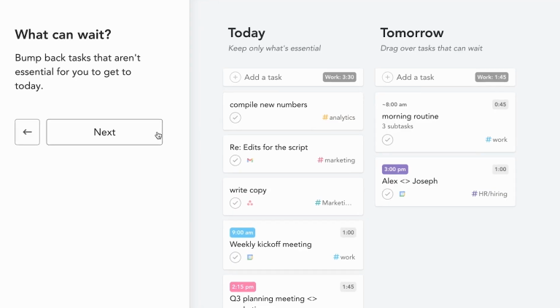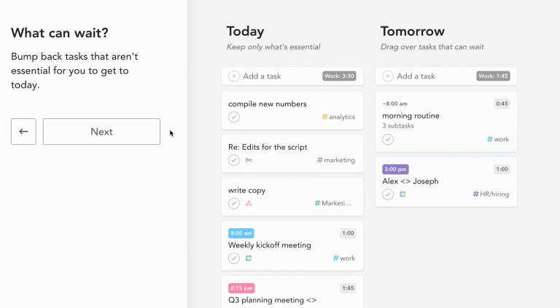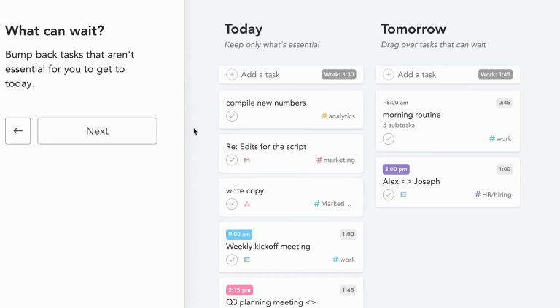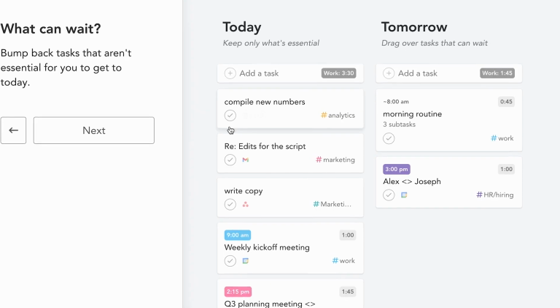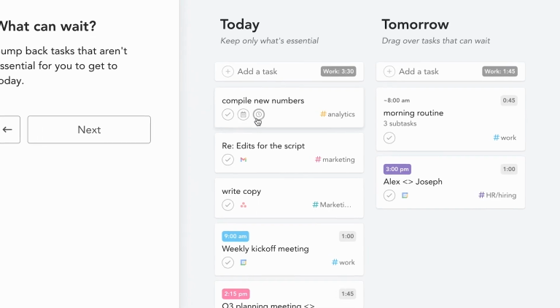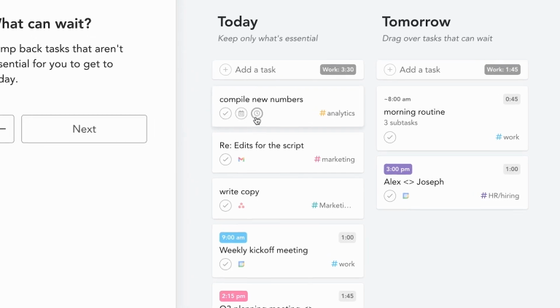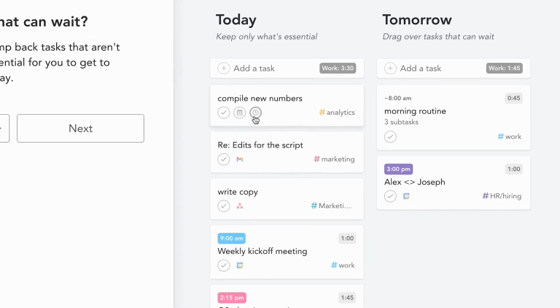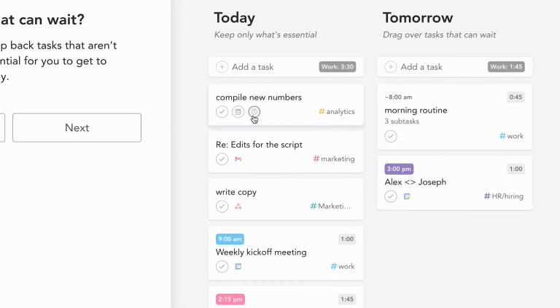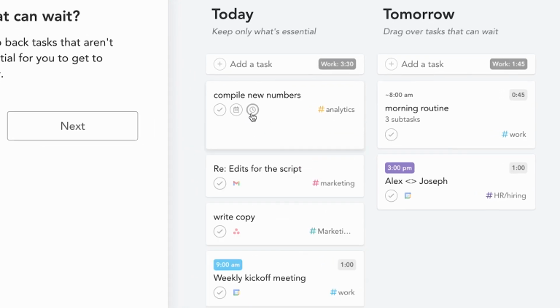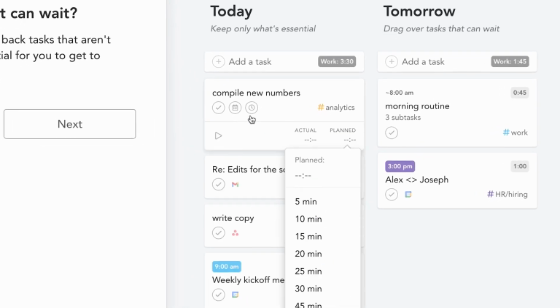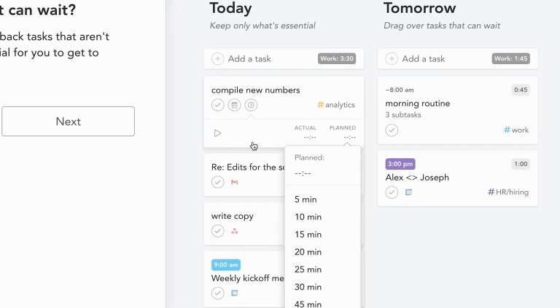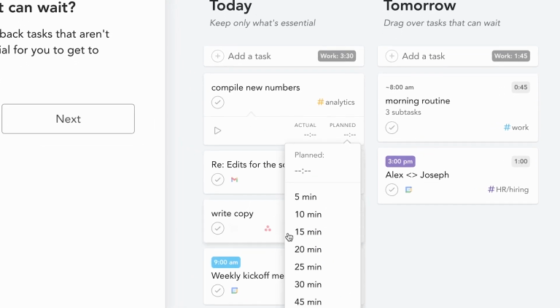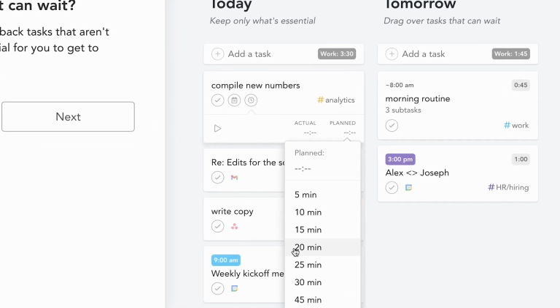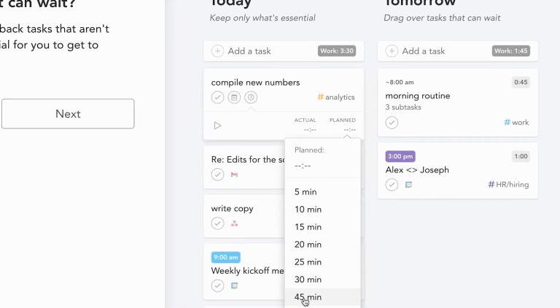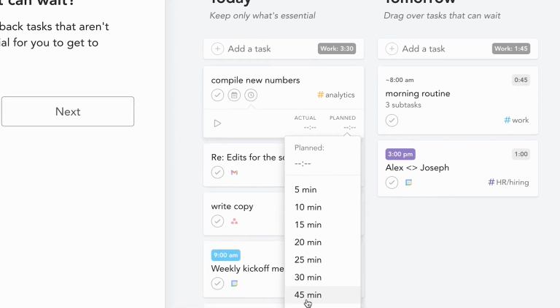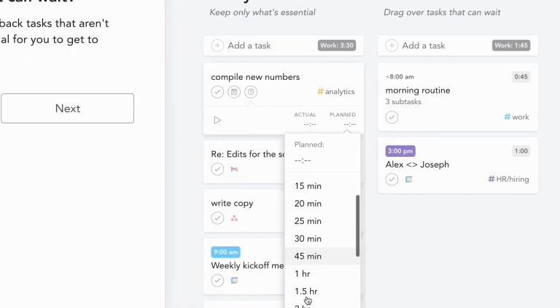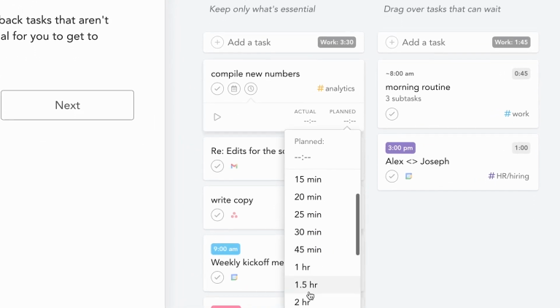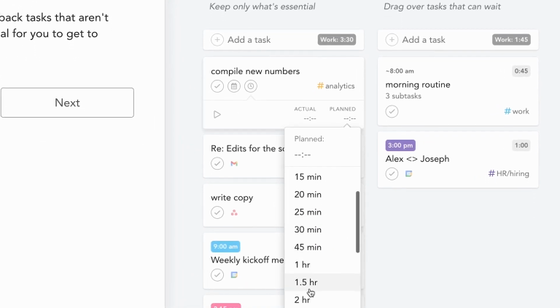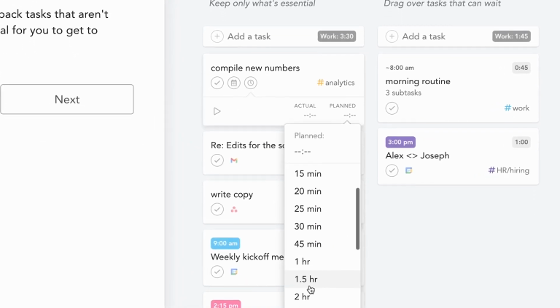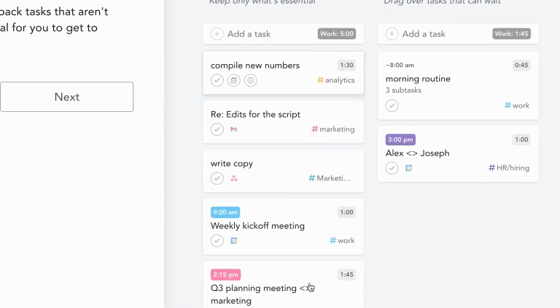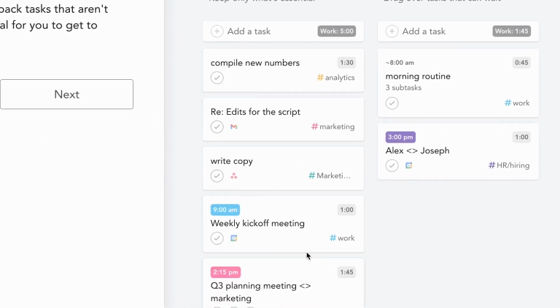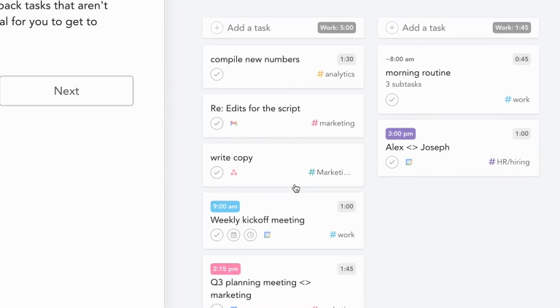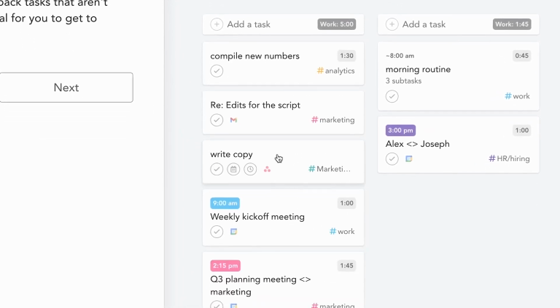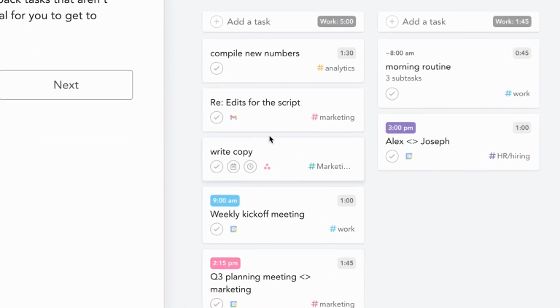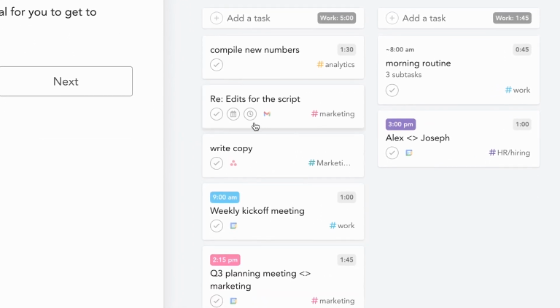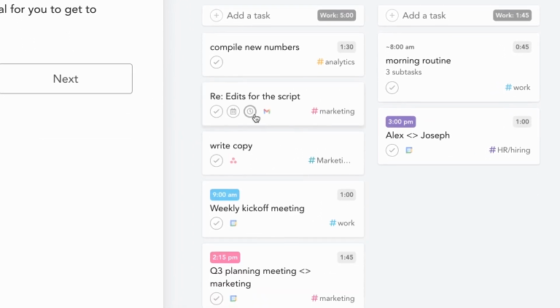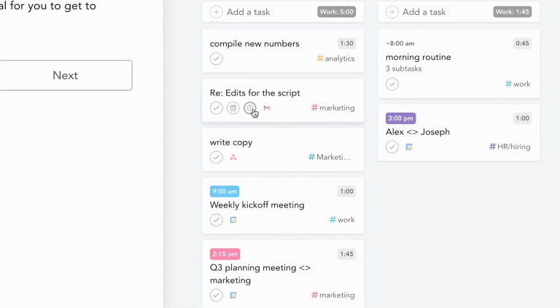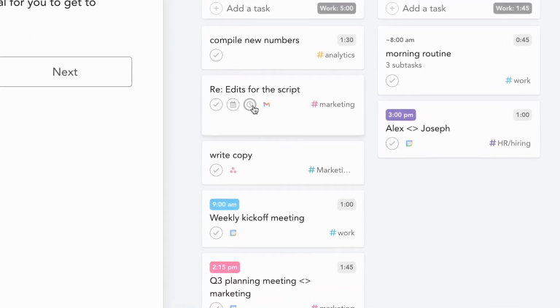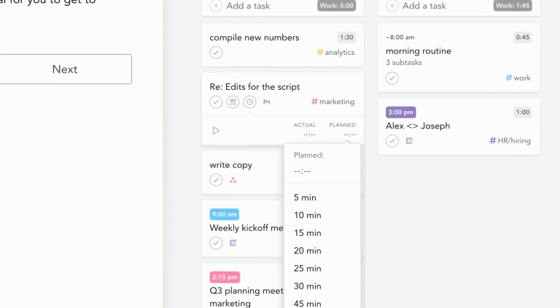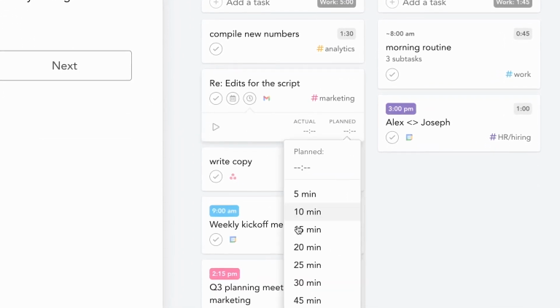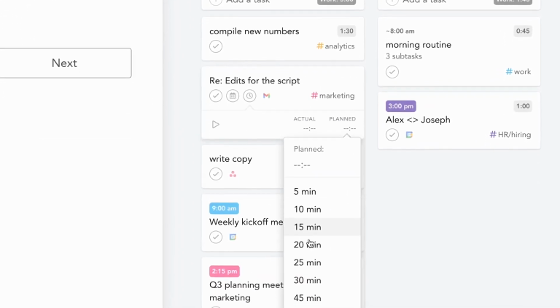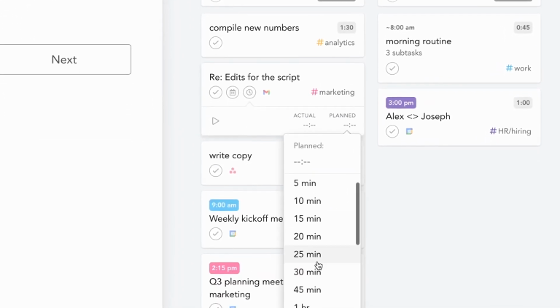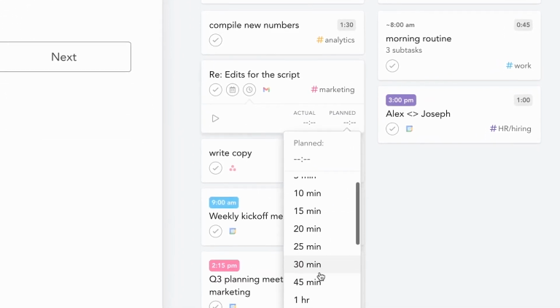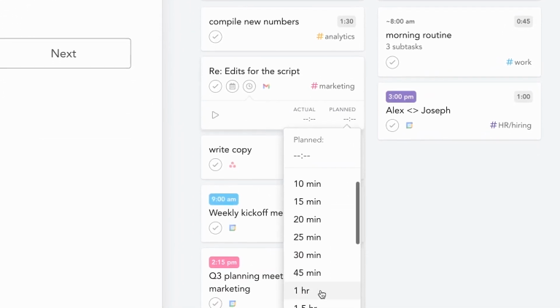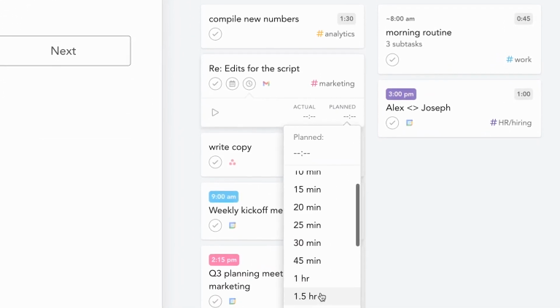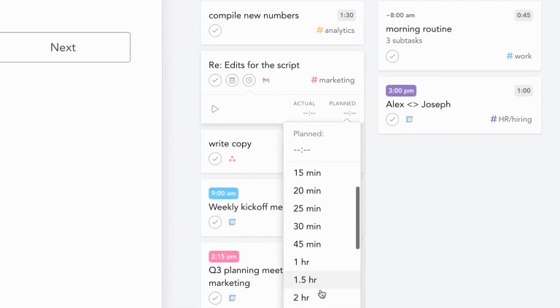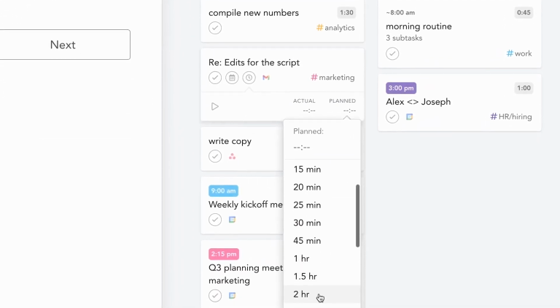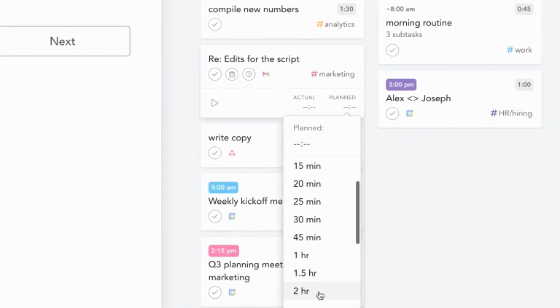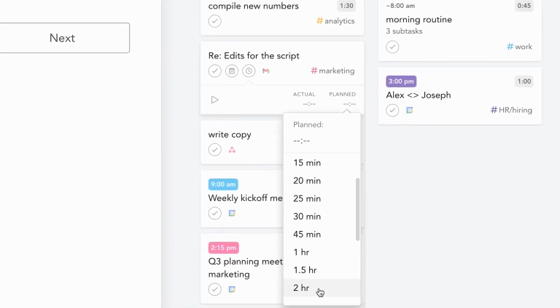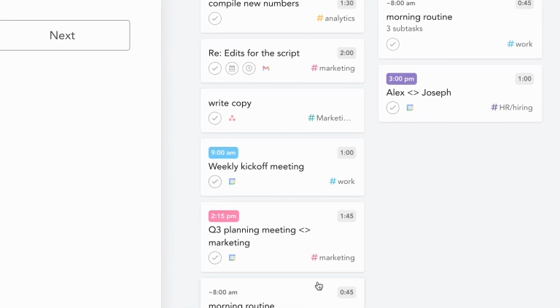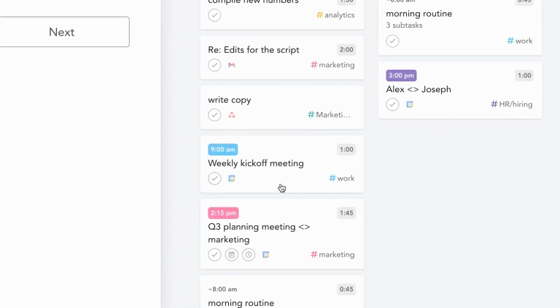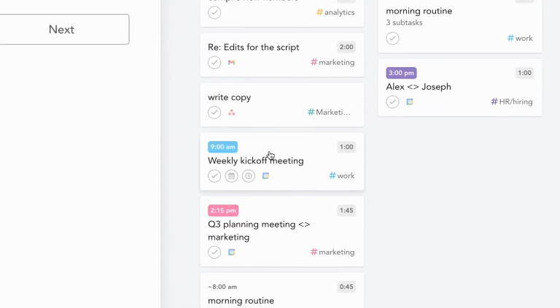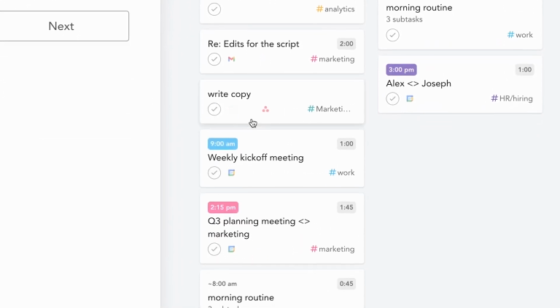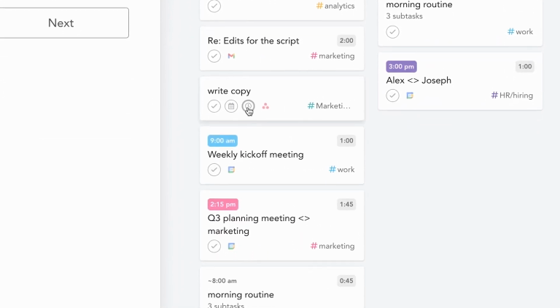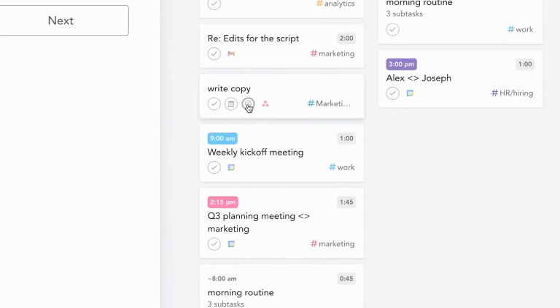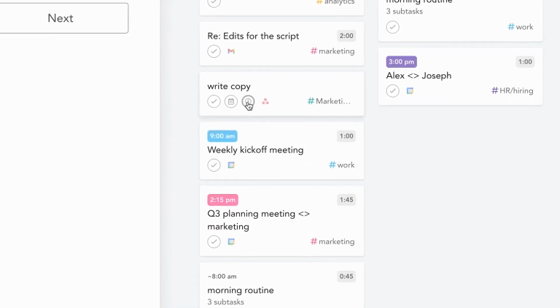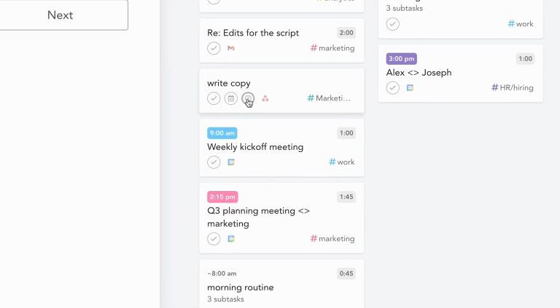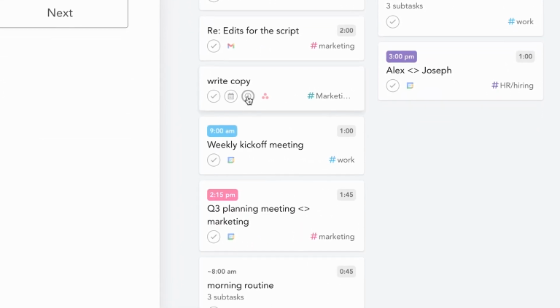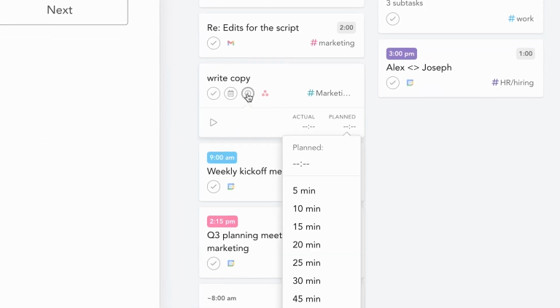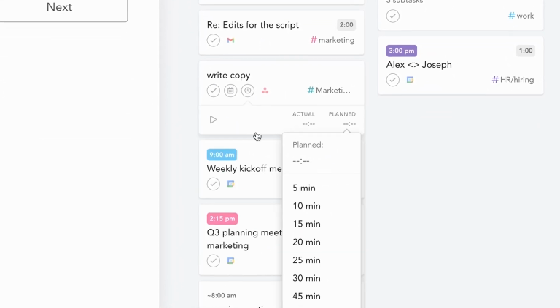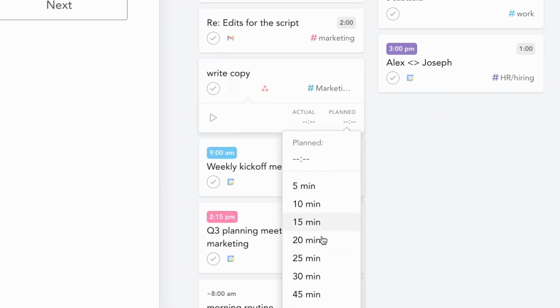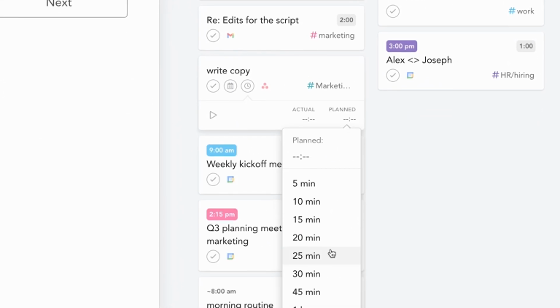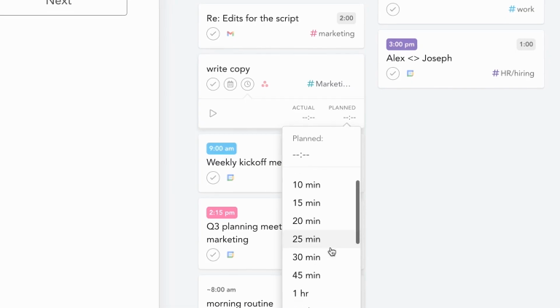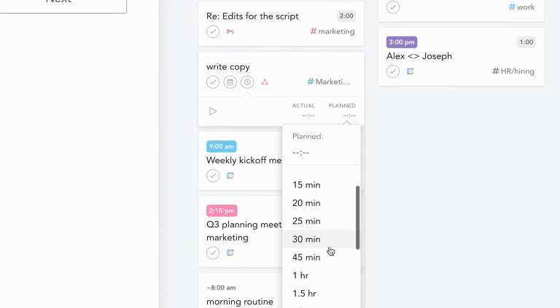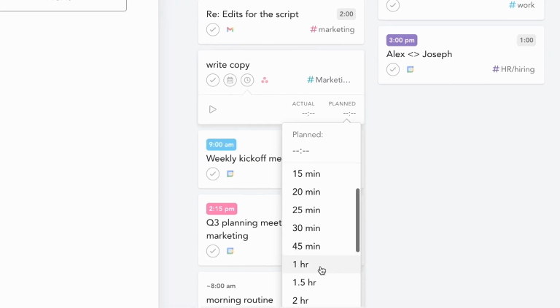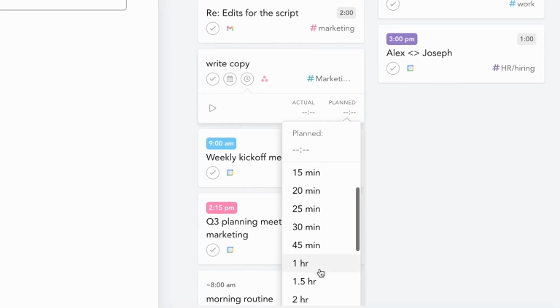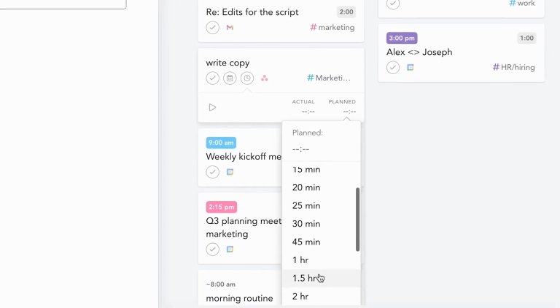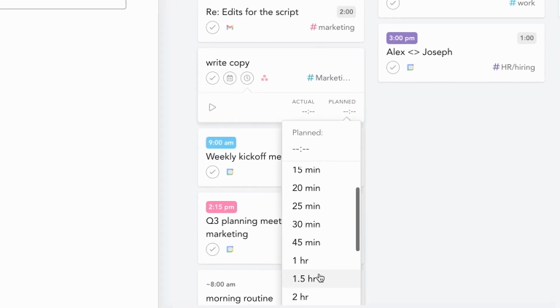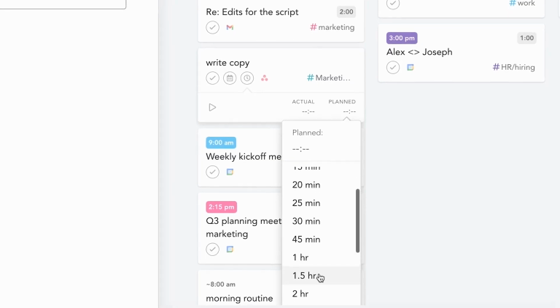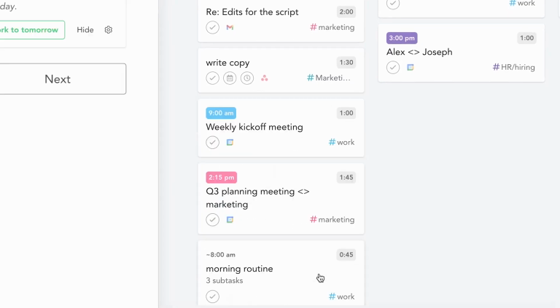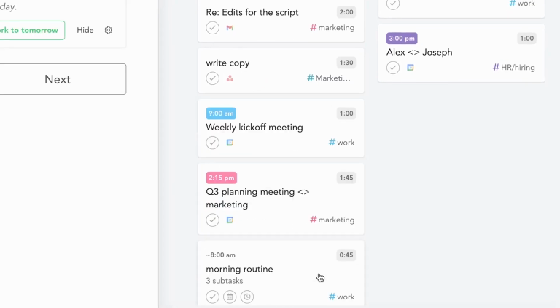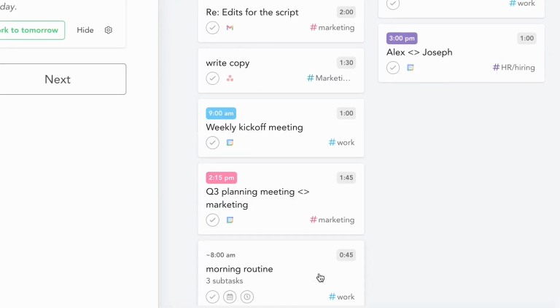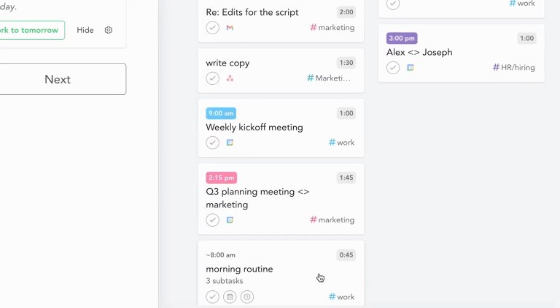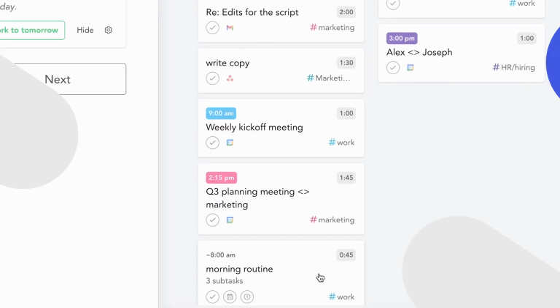You can also use time blocking as well. Time blocking is a great technique that will help you to visualize your next Pomodoro sessions, and the timer can help you do that too.